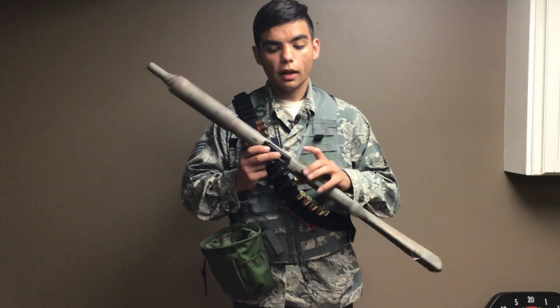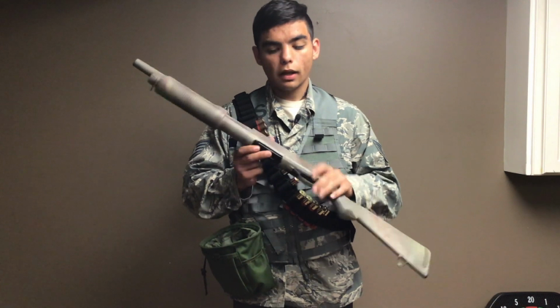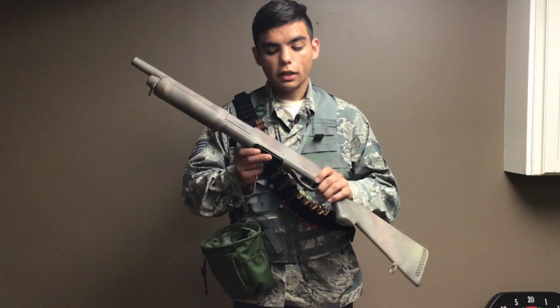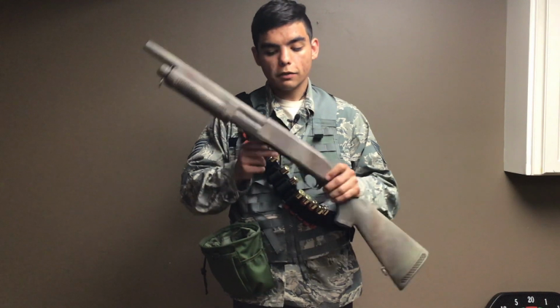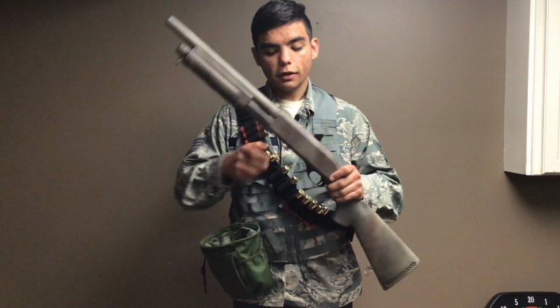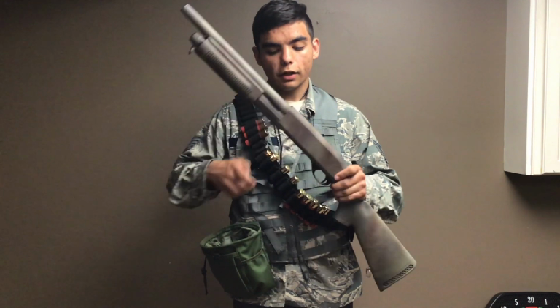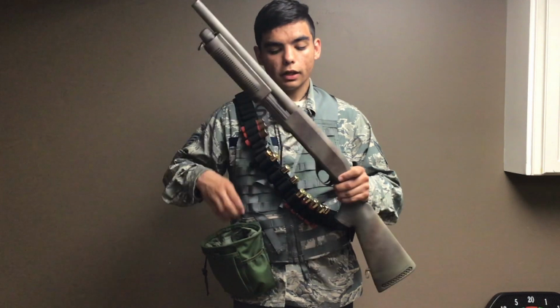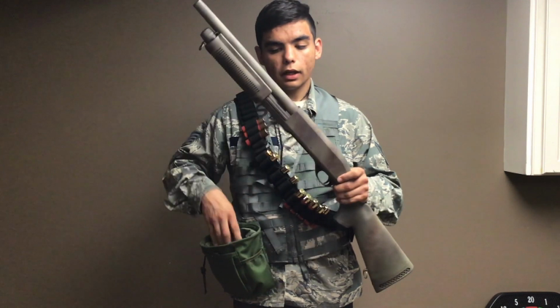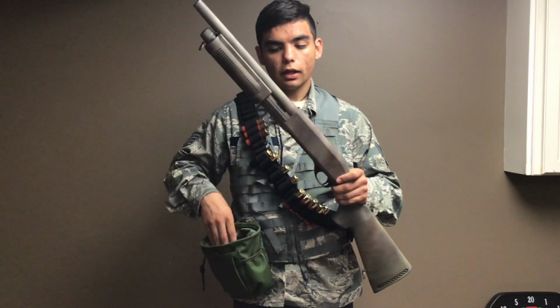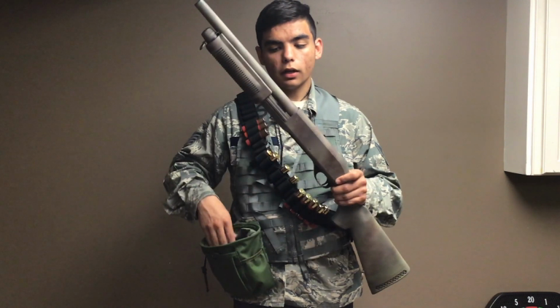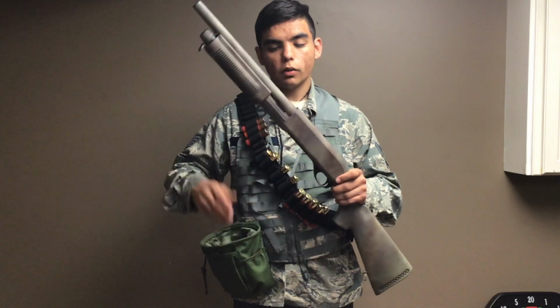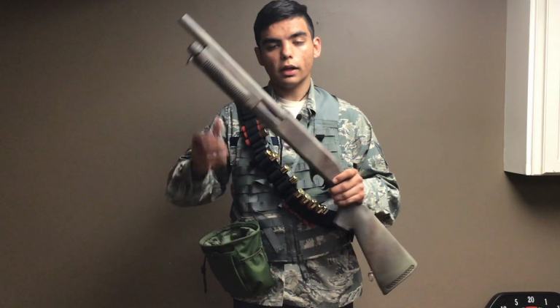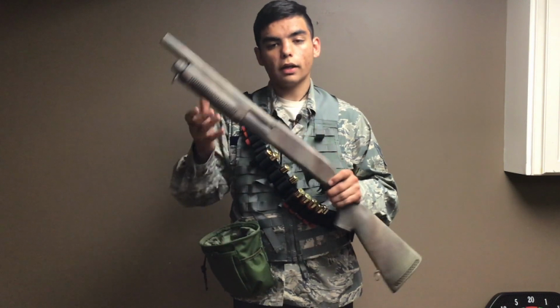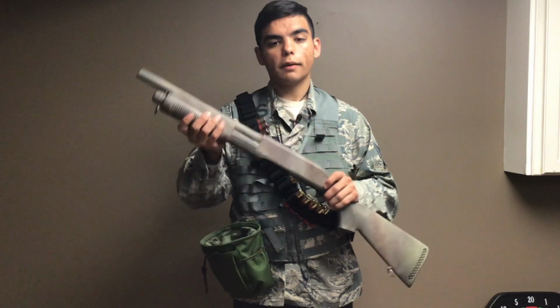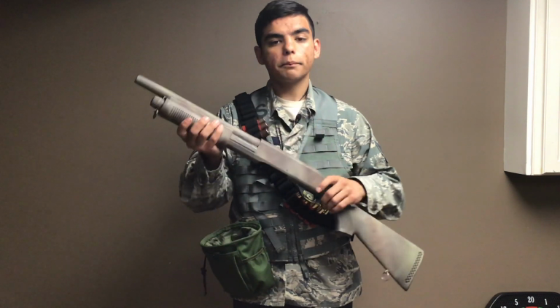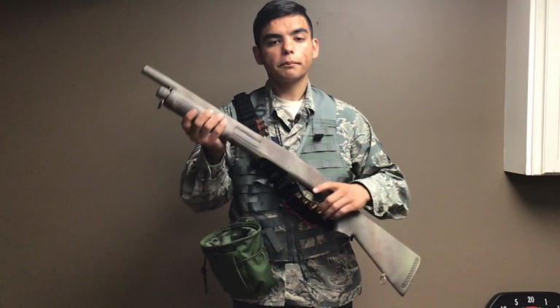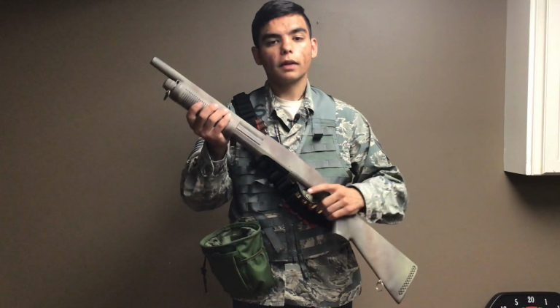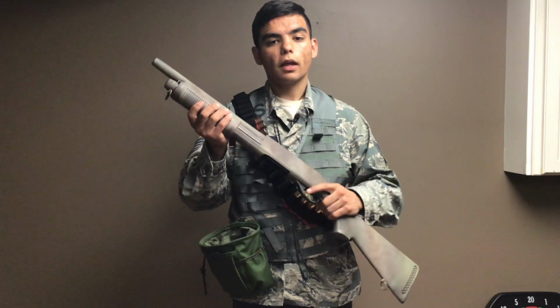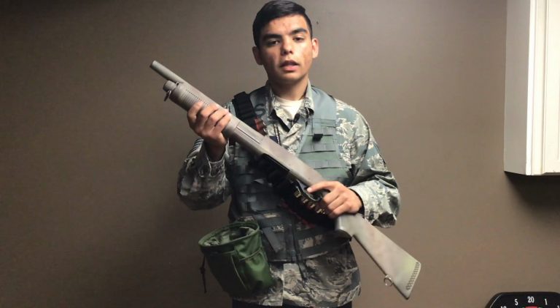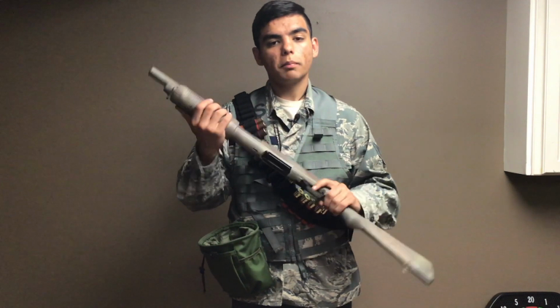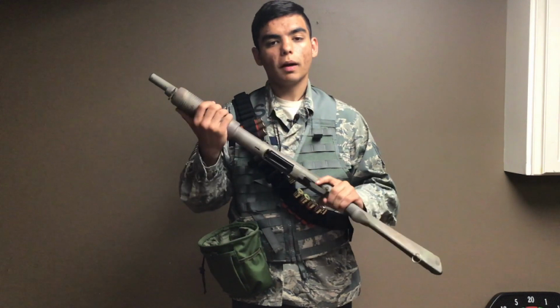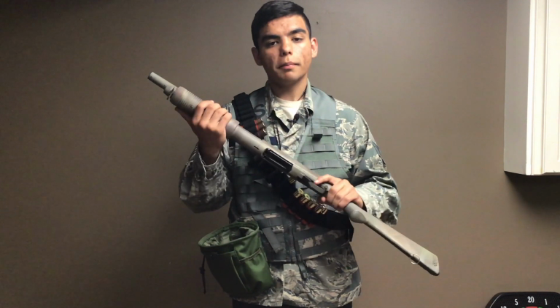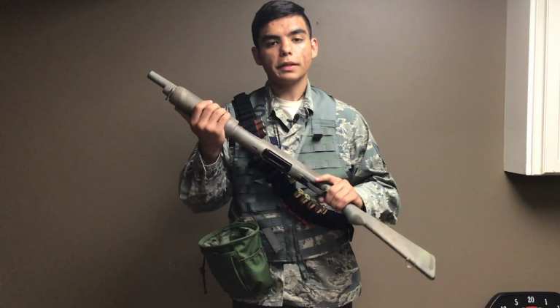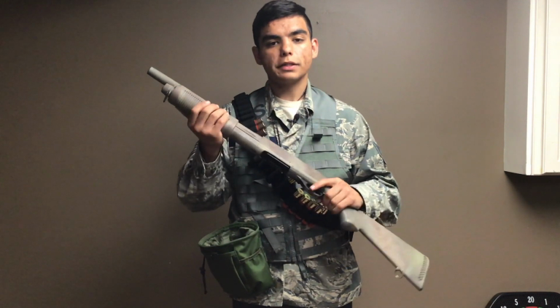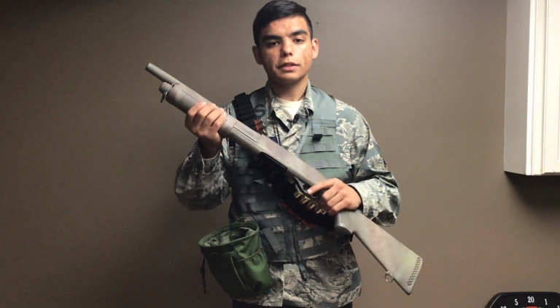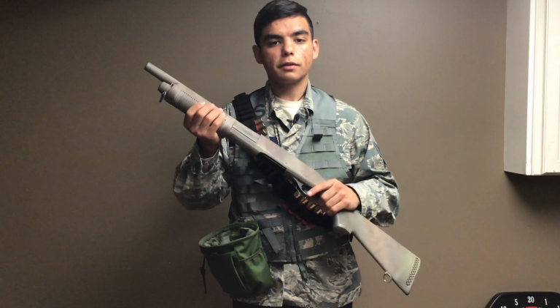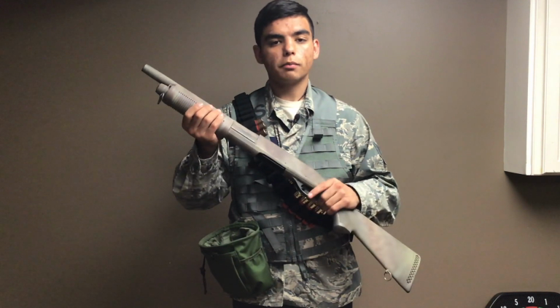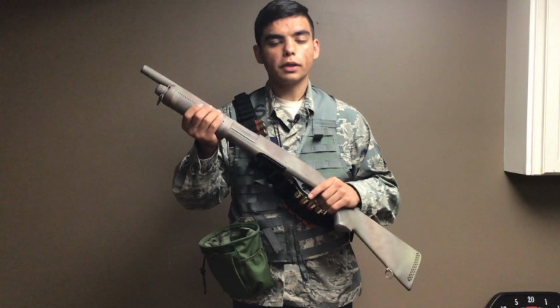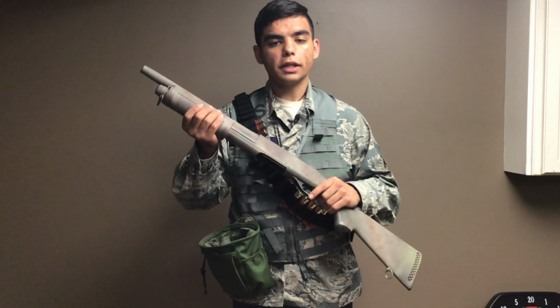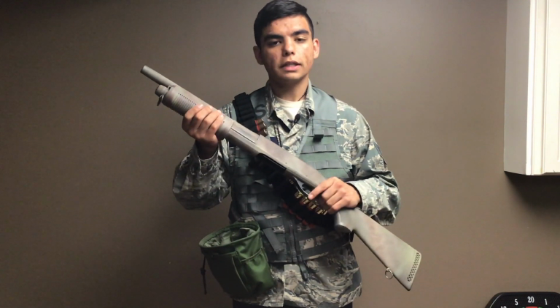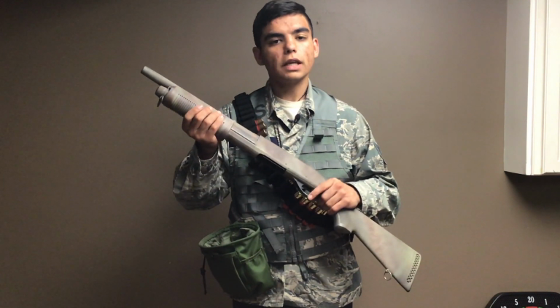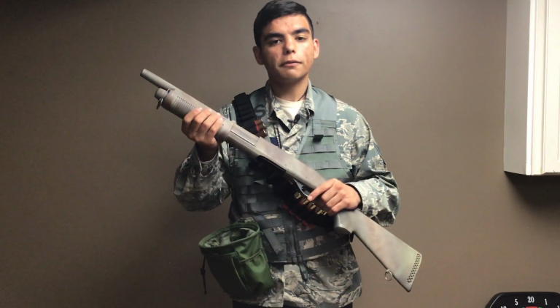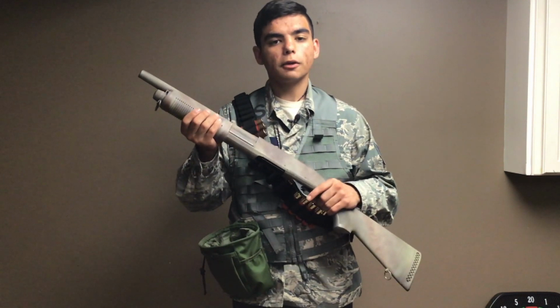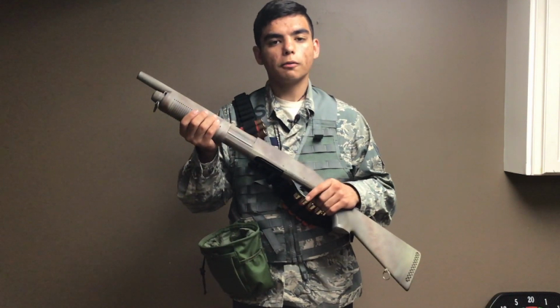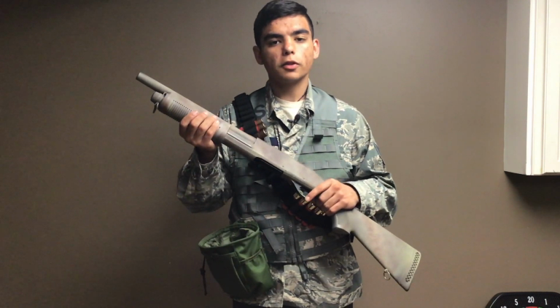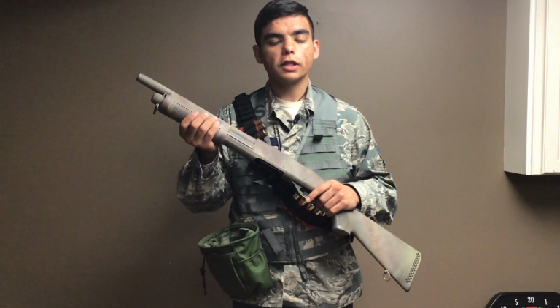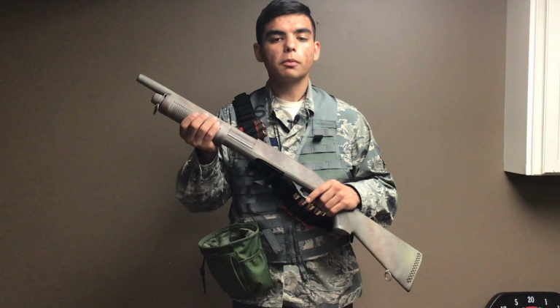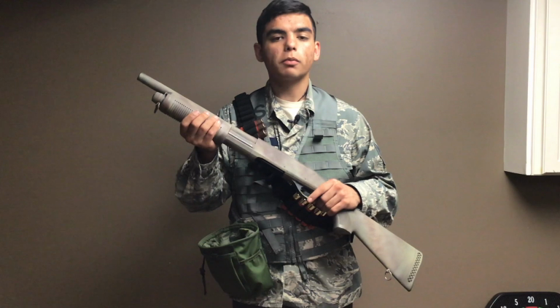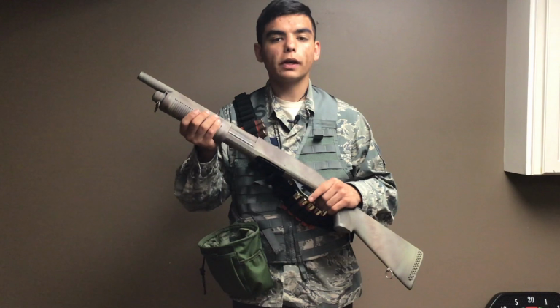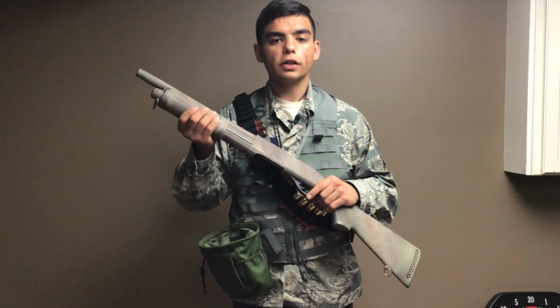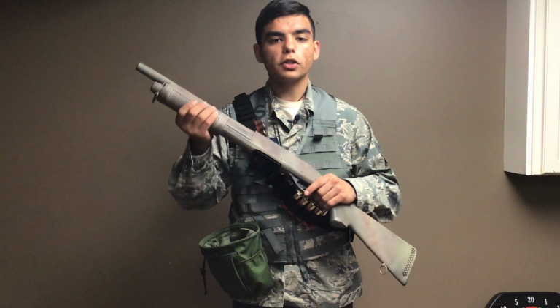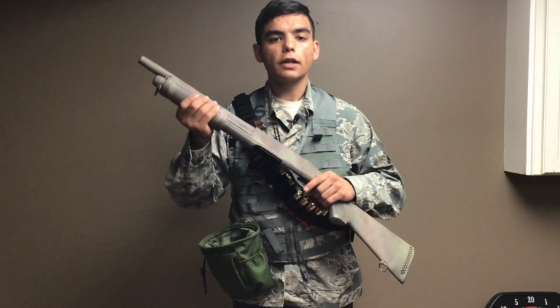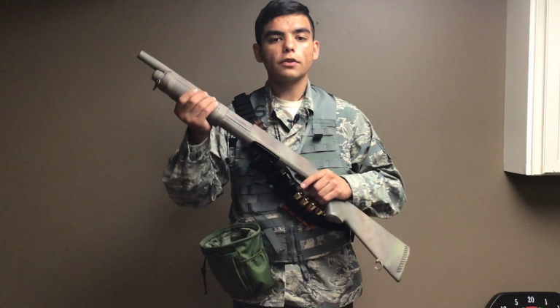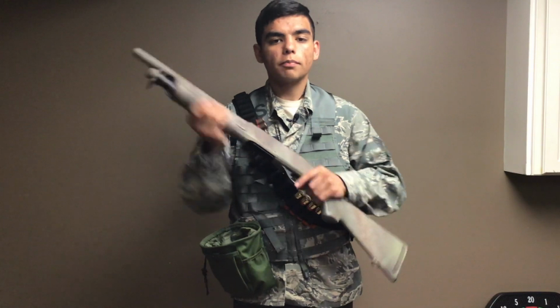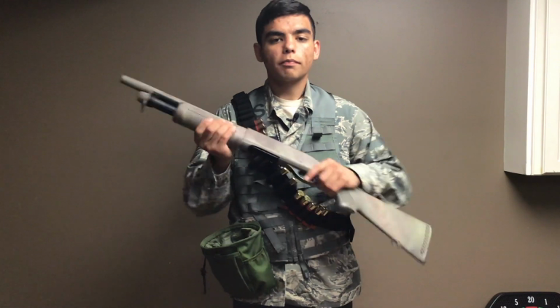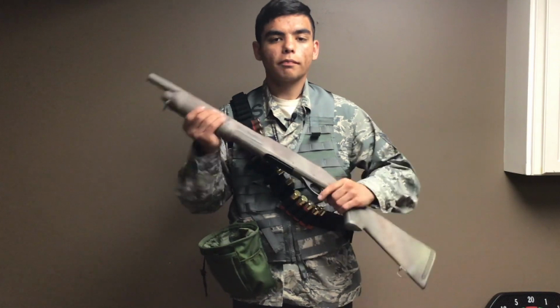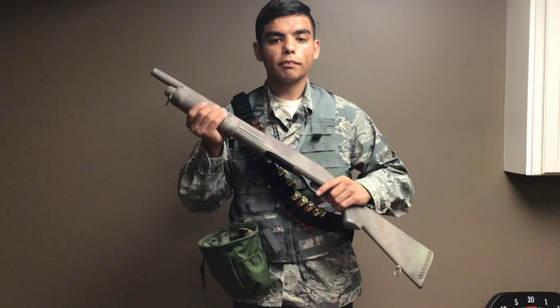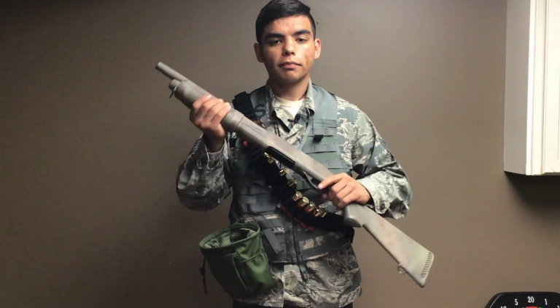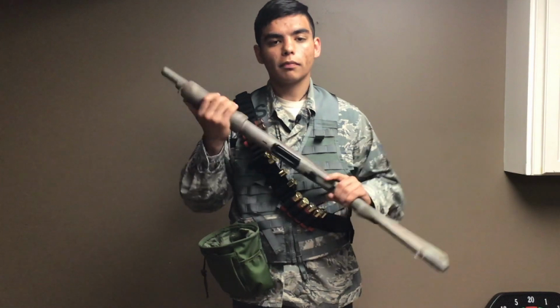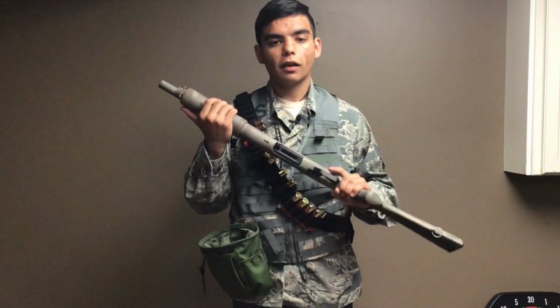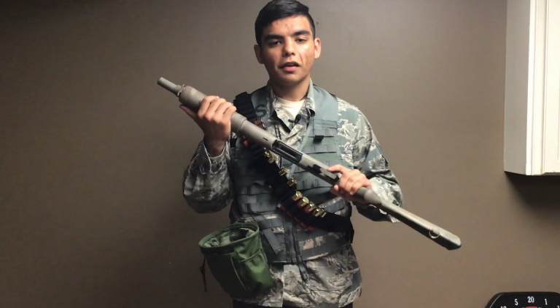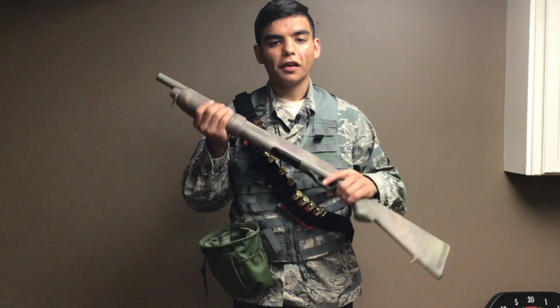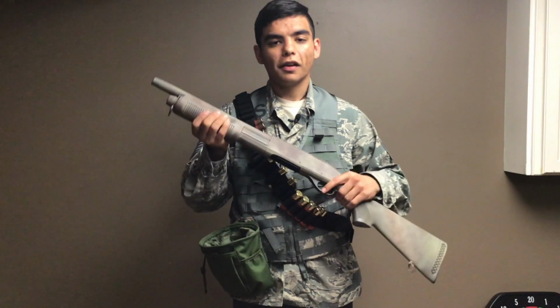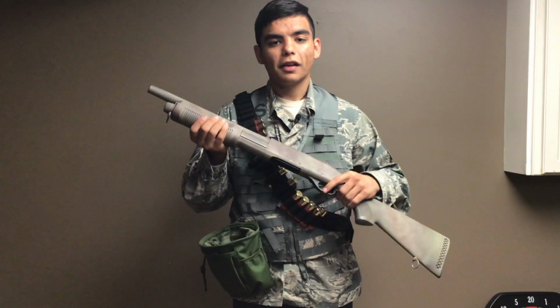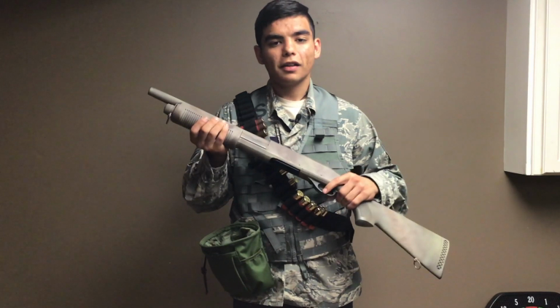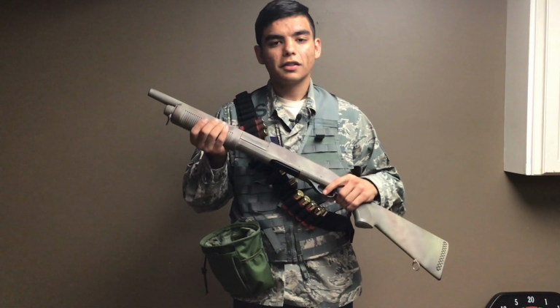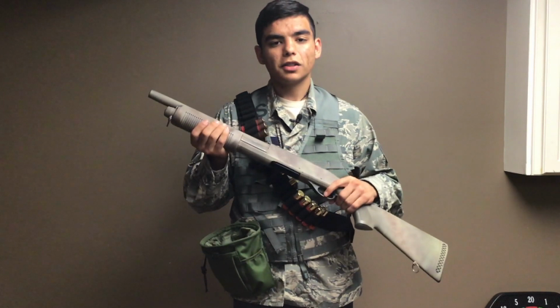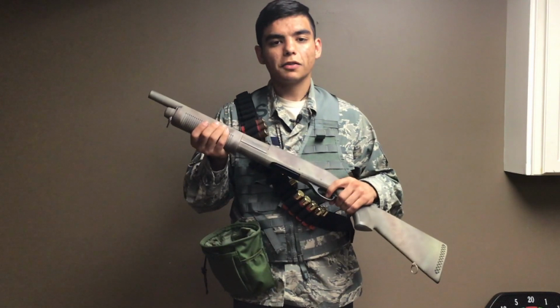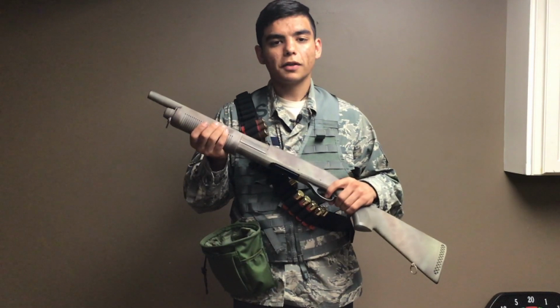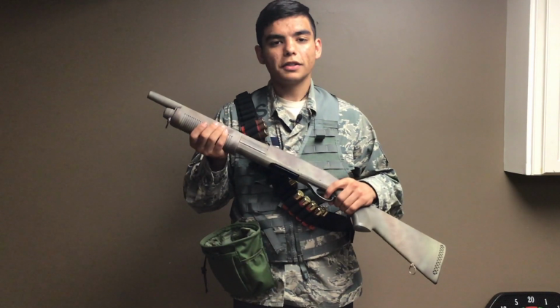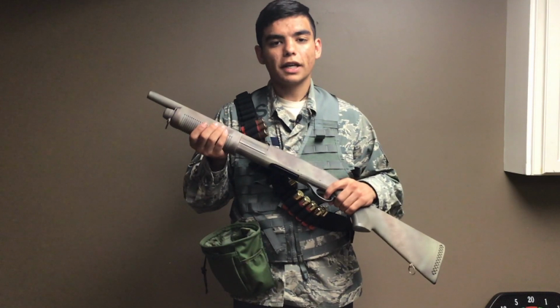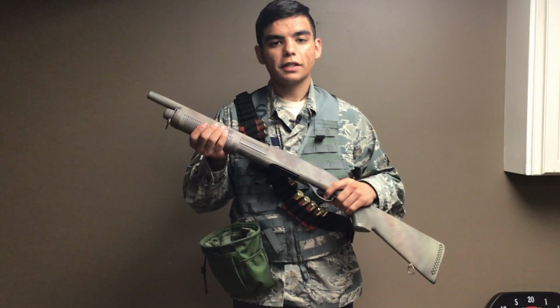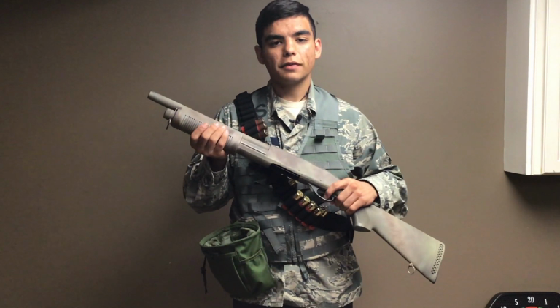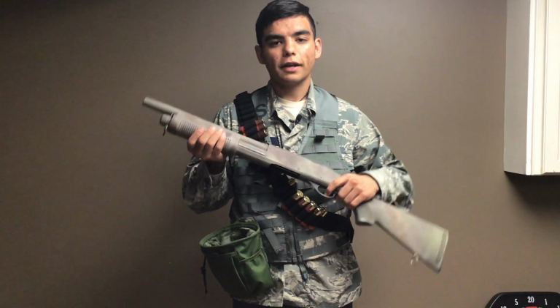It's a very great gun. The pump is pretty easy after your first couple break-in shots. It's also very satisfying.